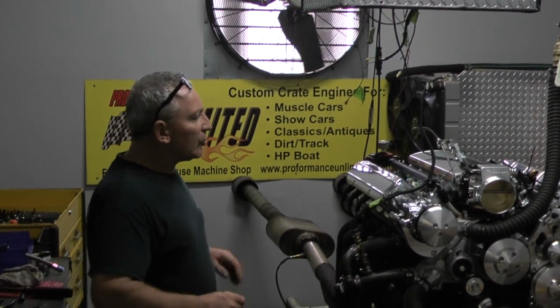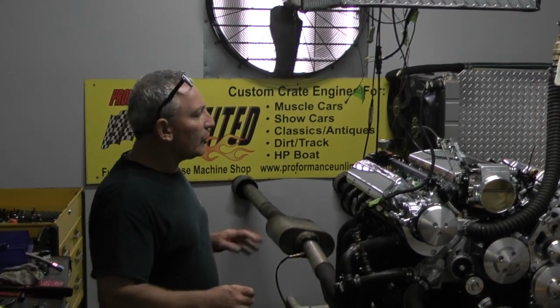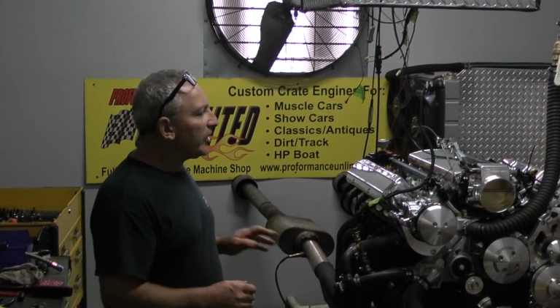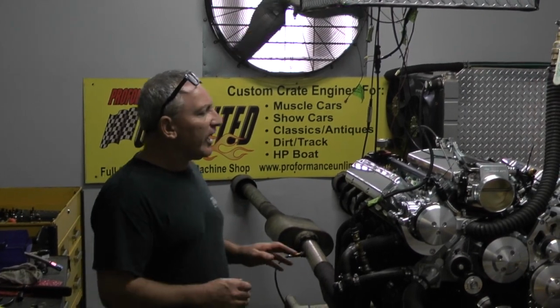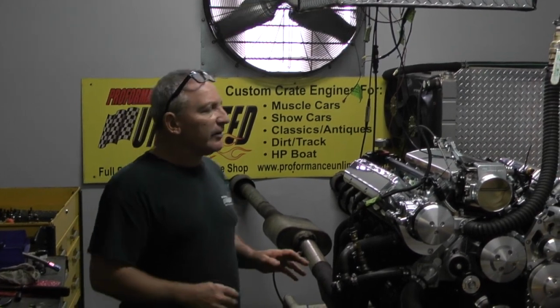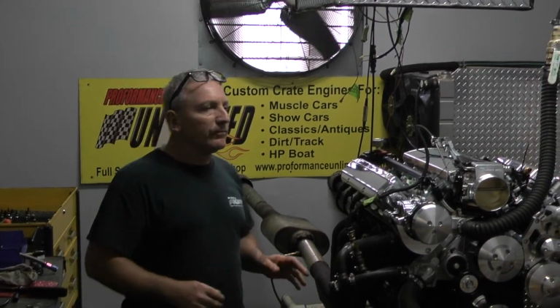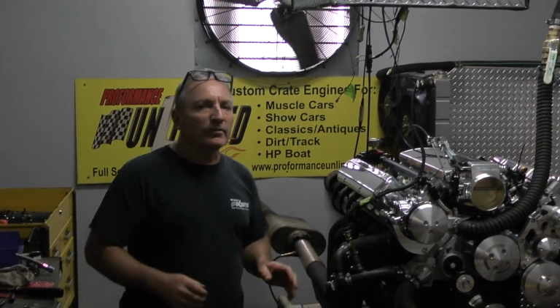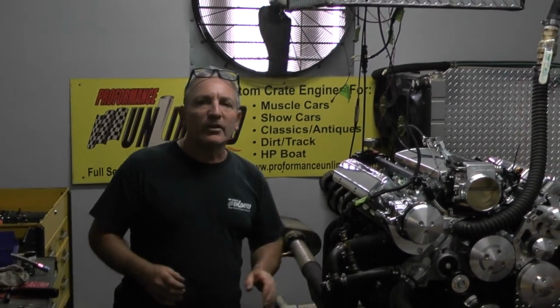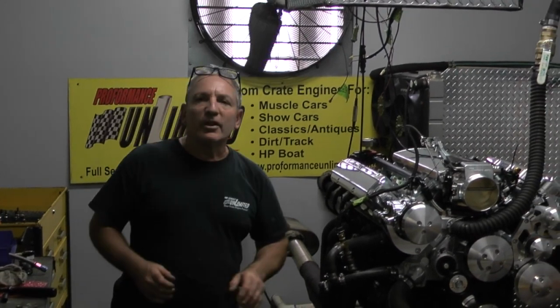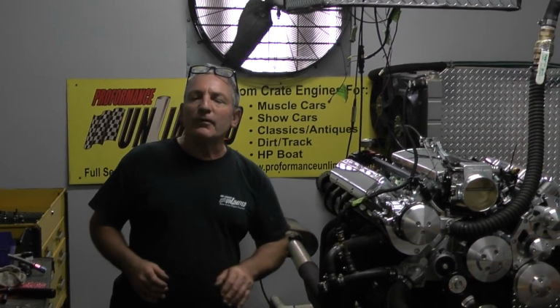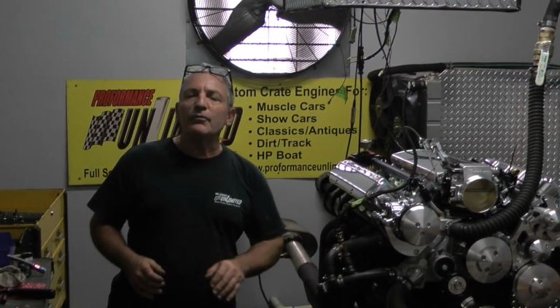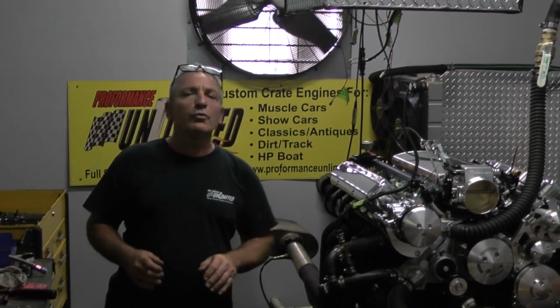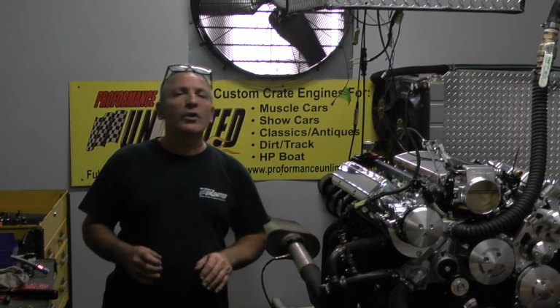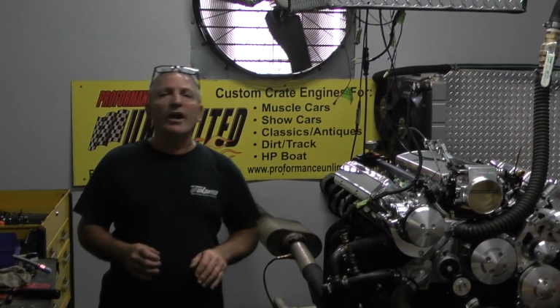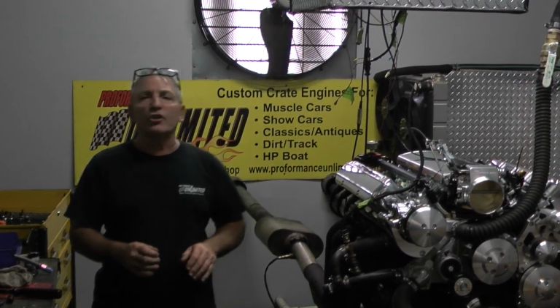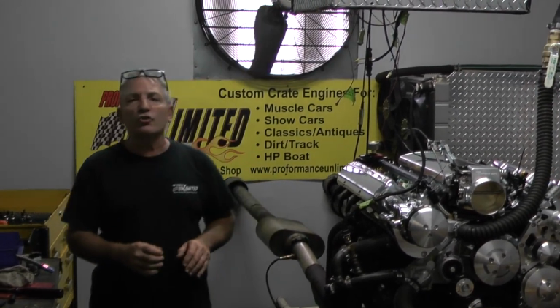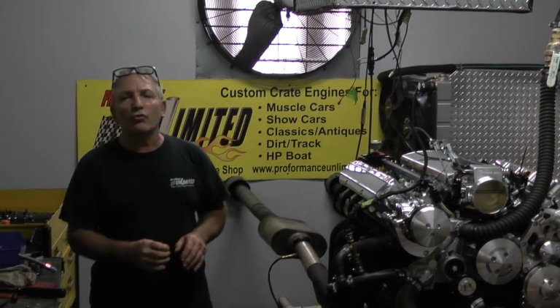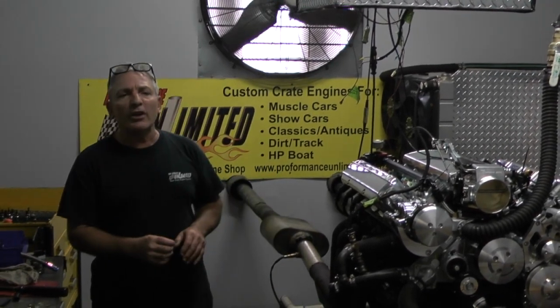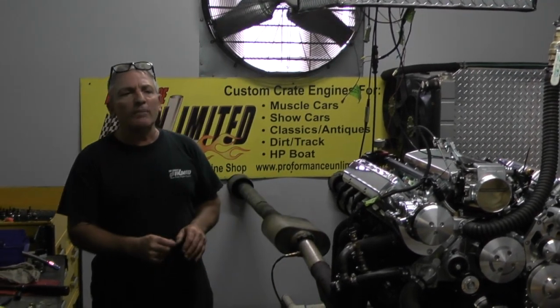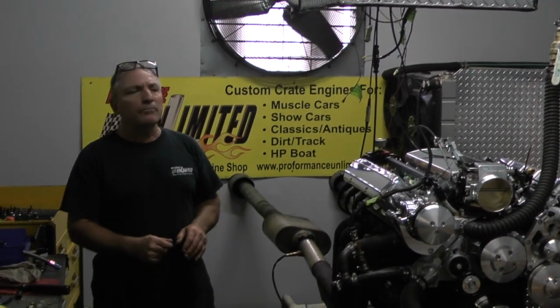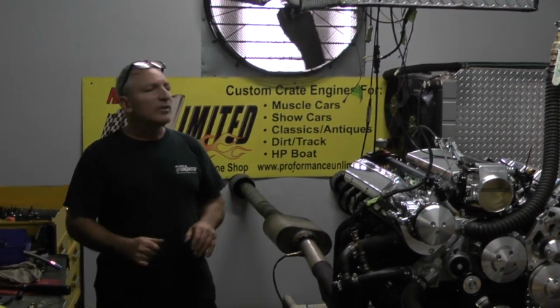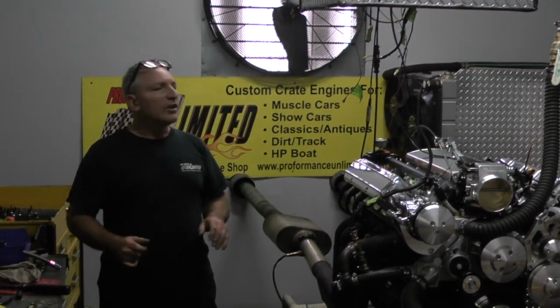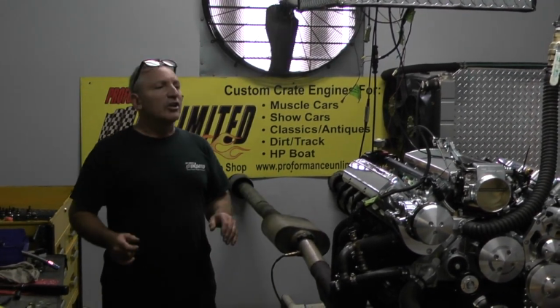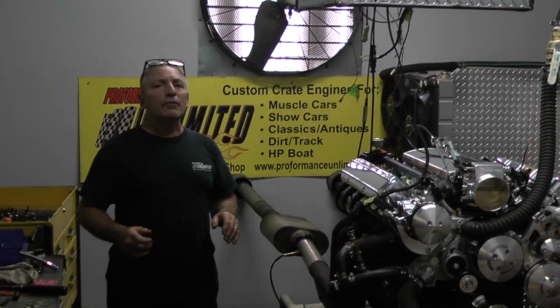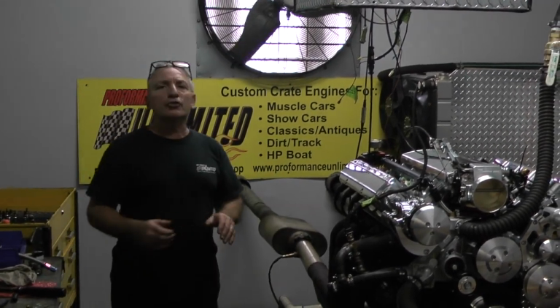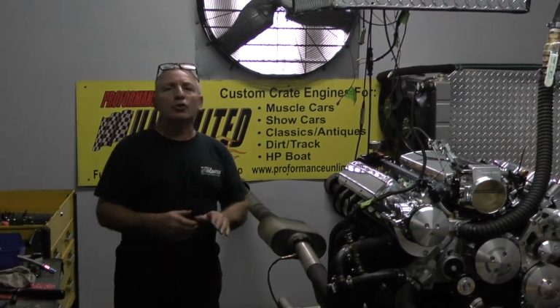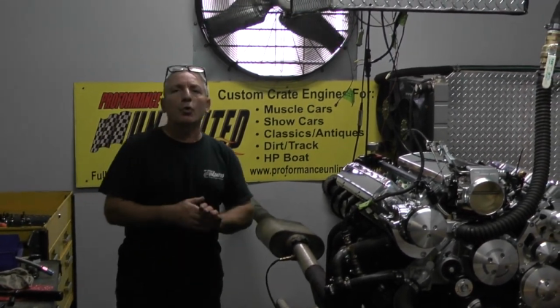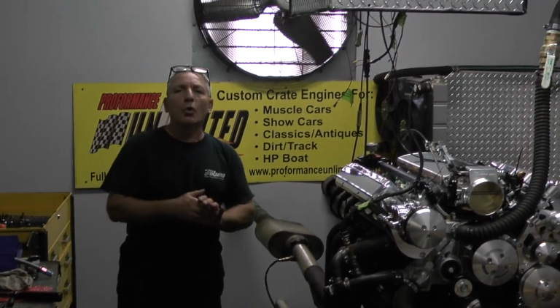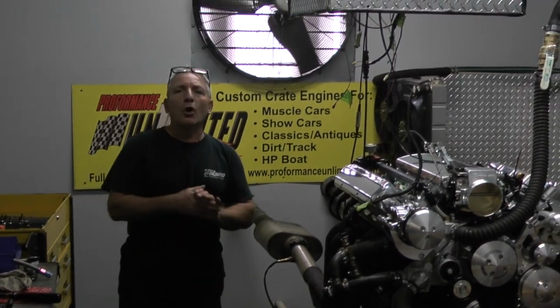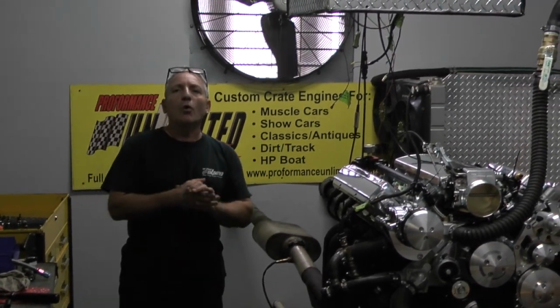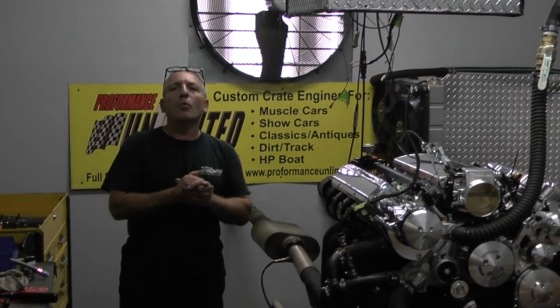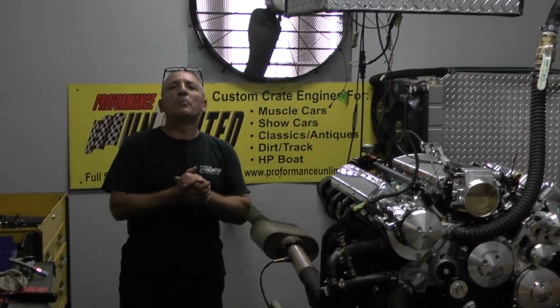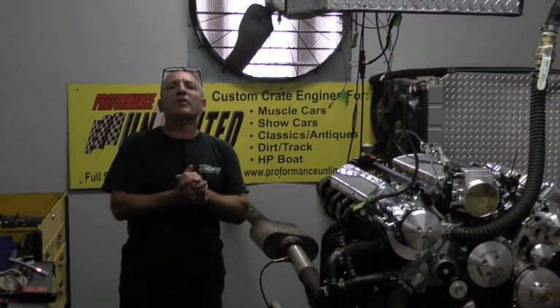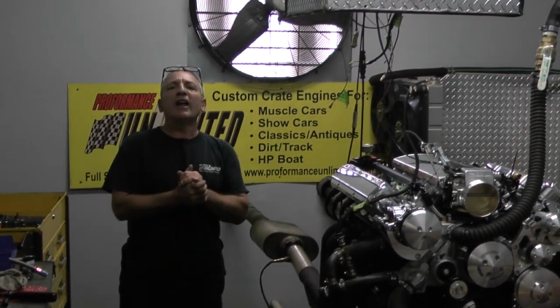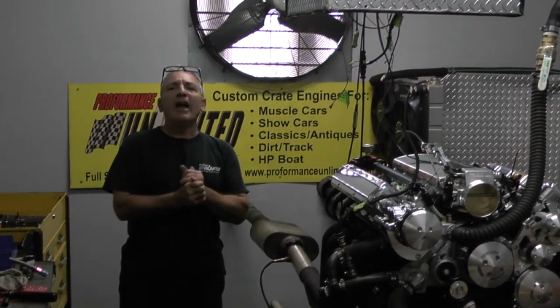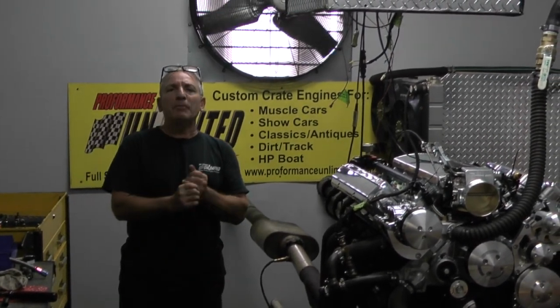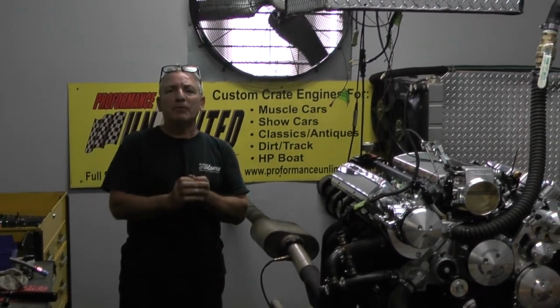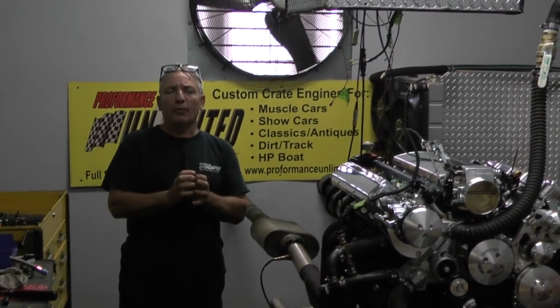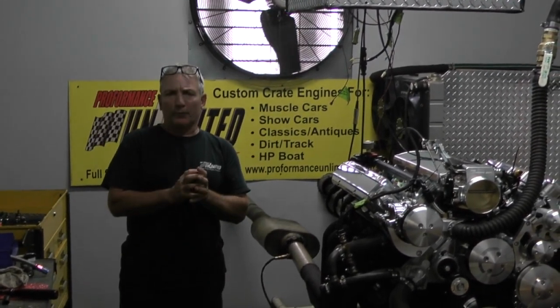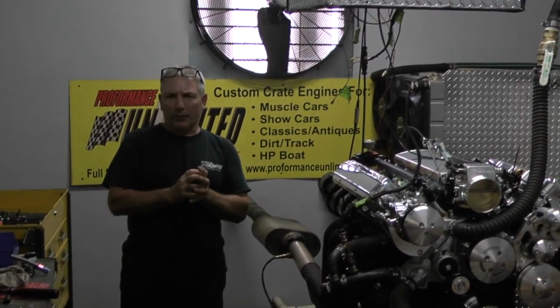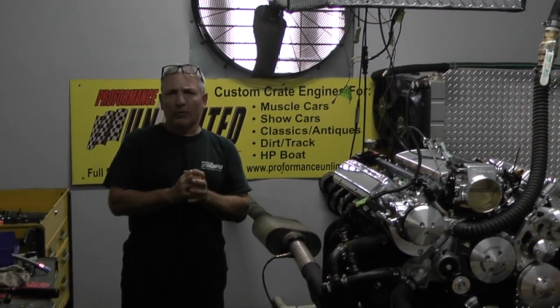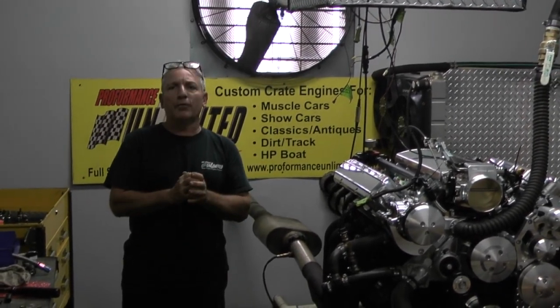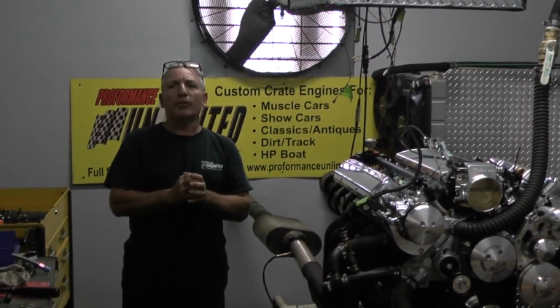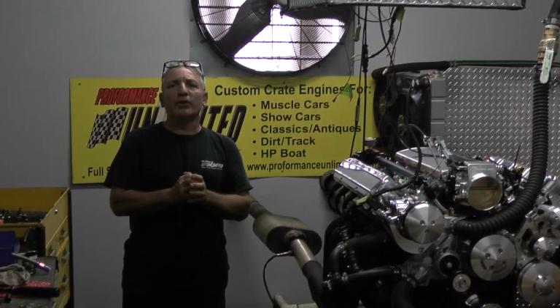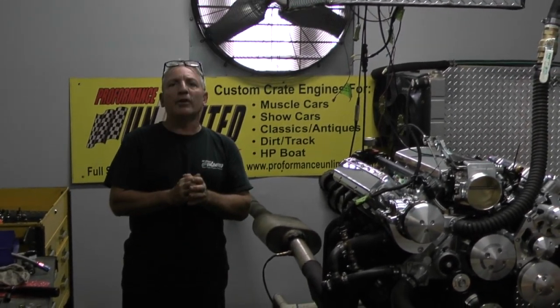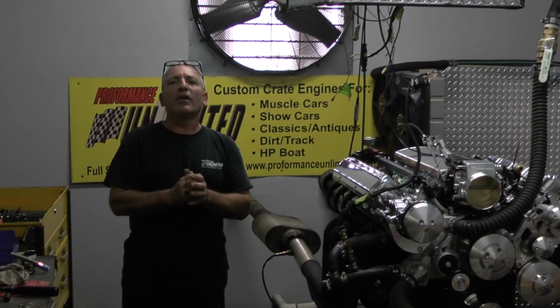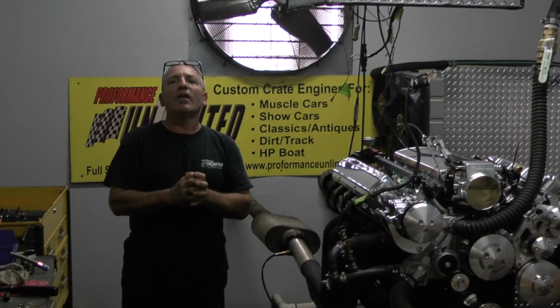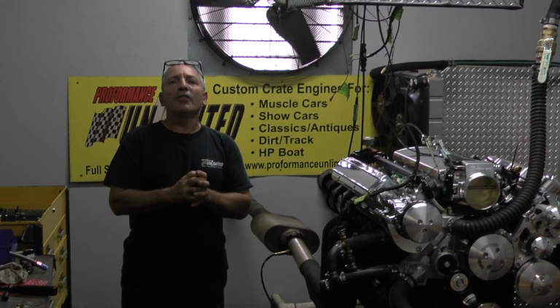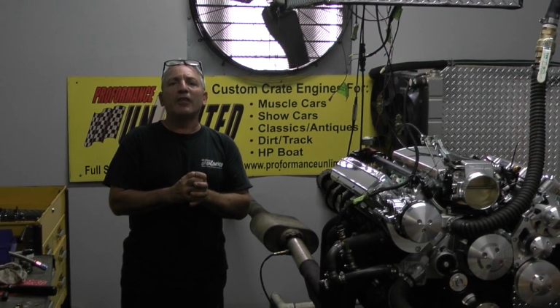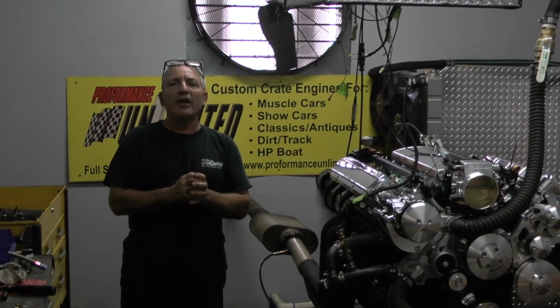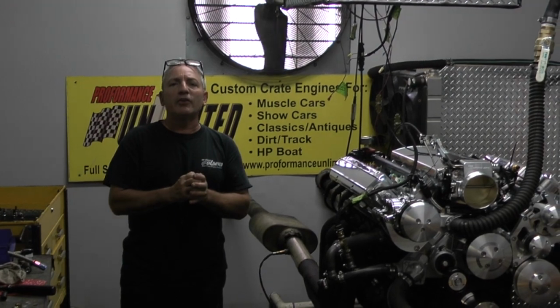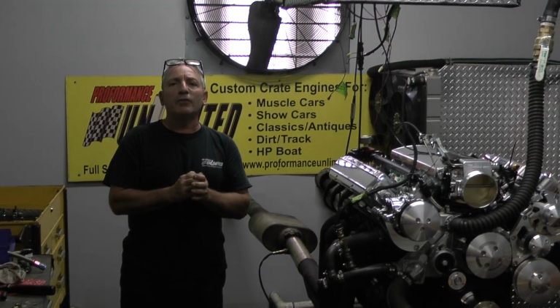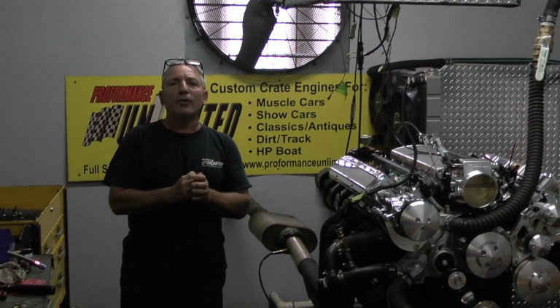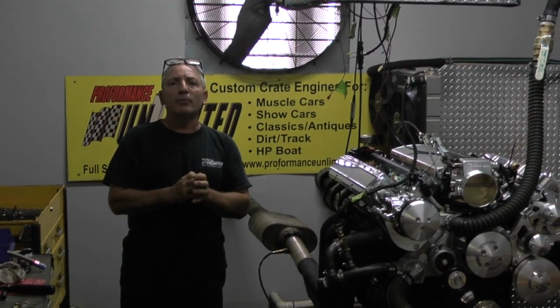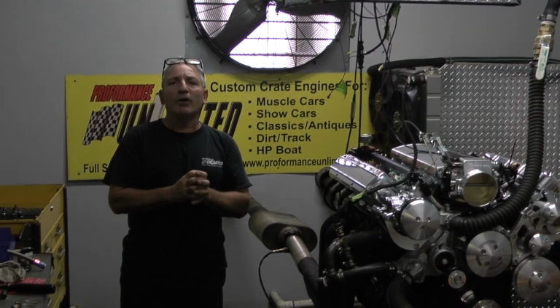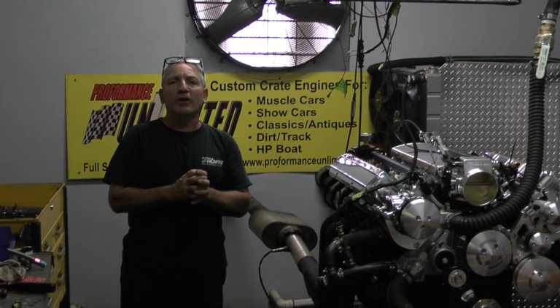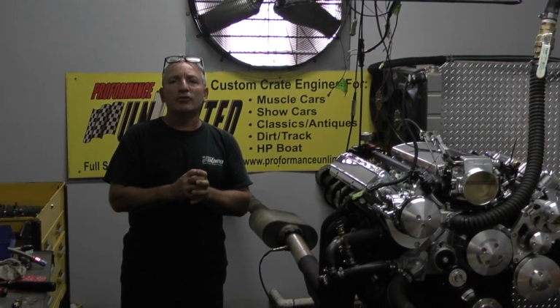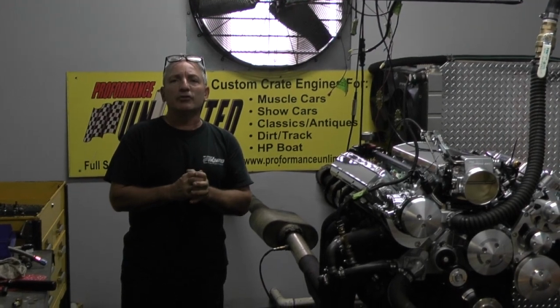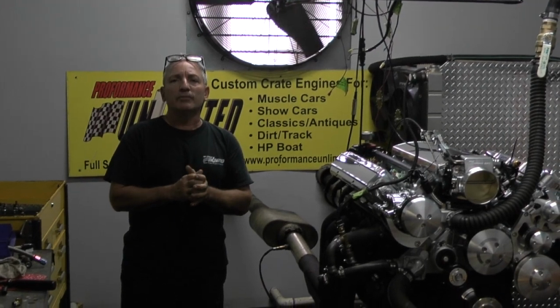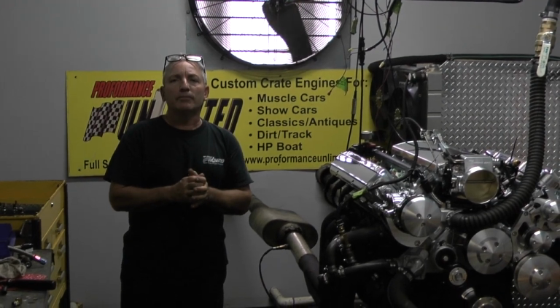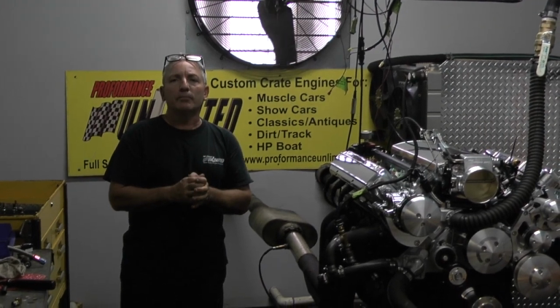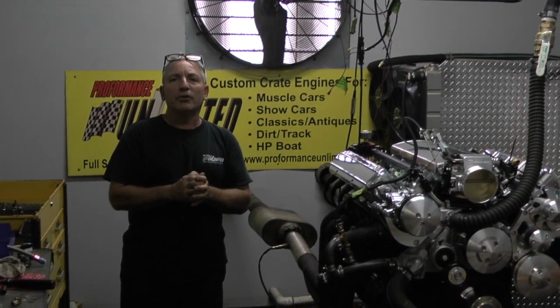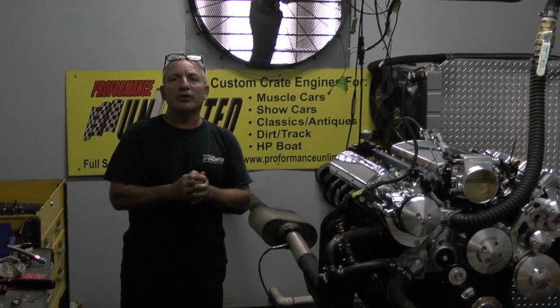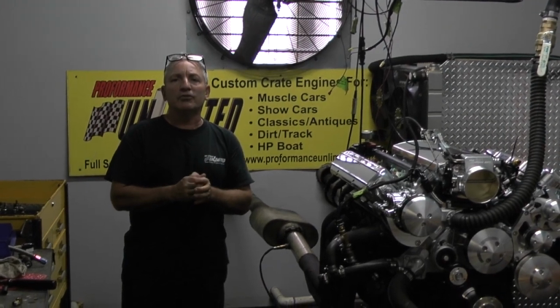So again, if you've got a dream, give us a call. We'll be happy to fulfill it for you. Thank you very much. Peace.